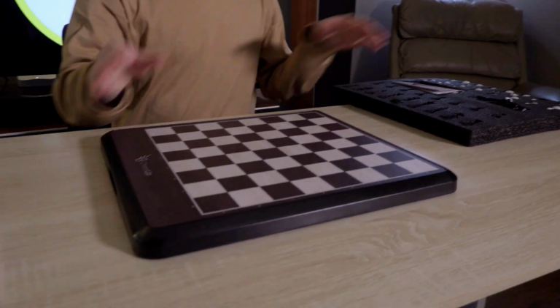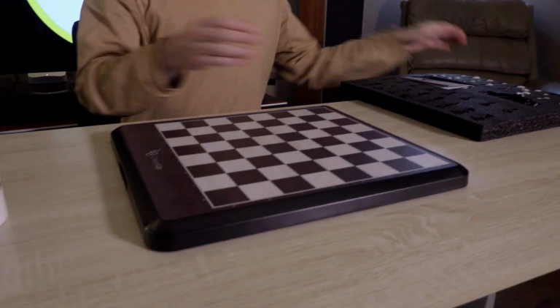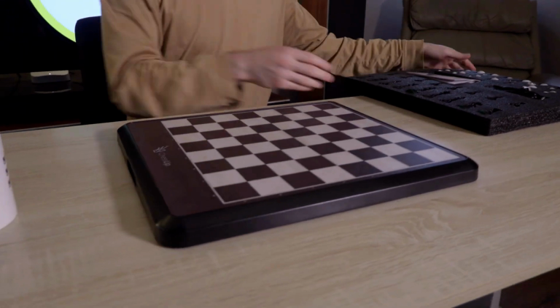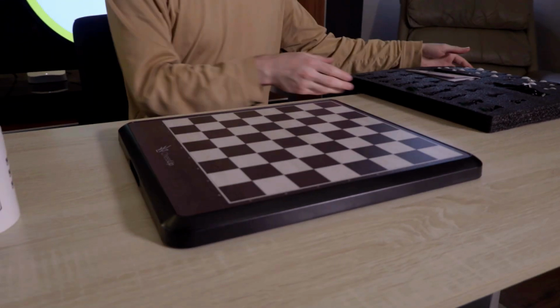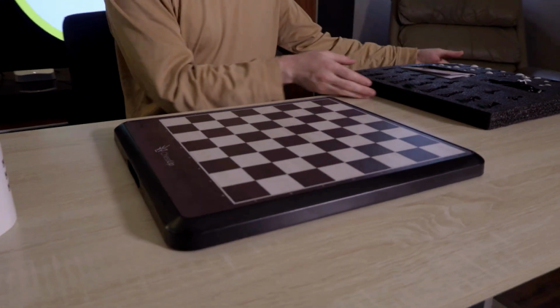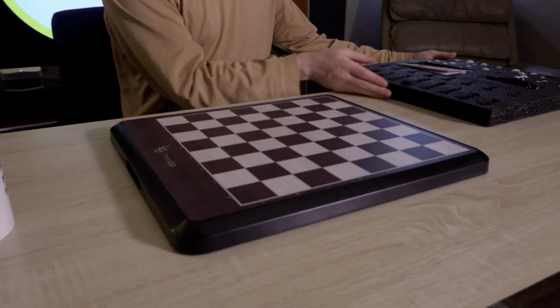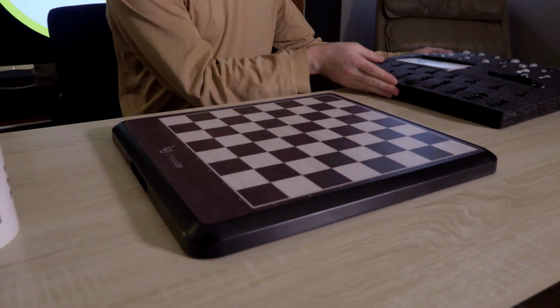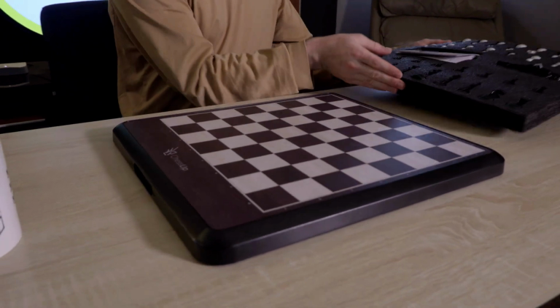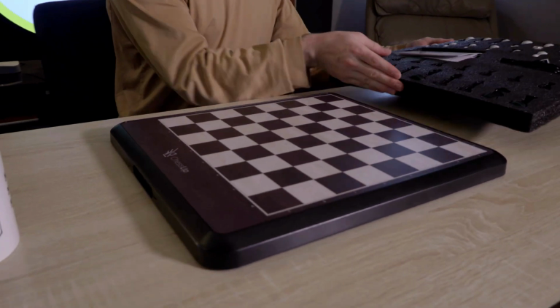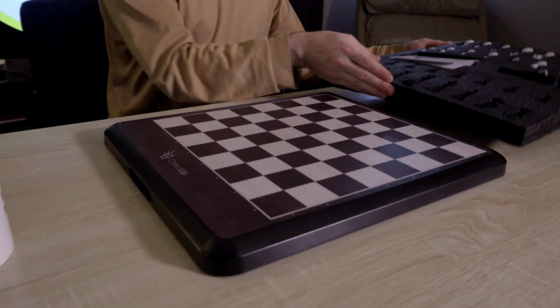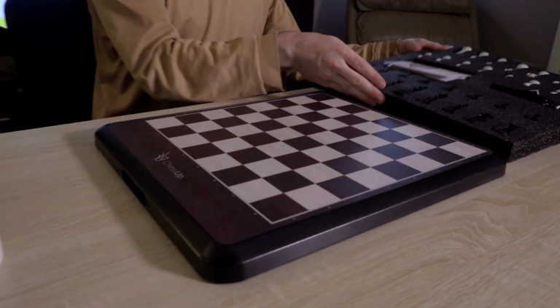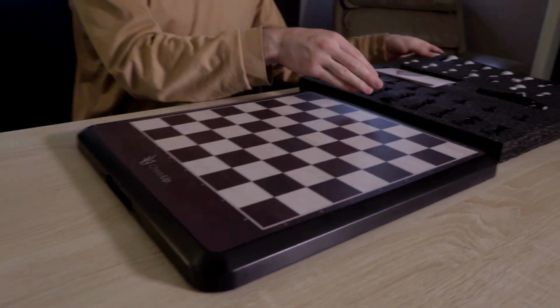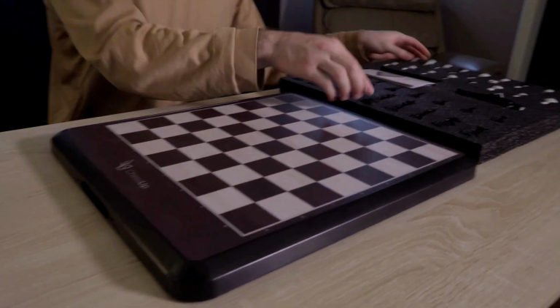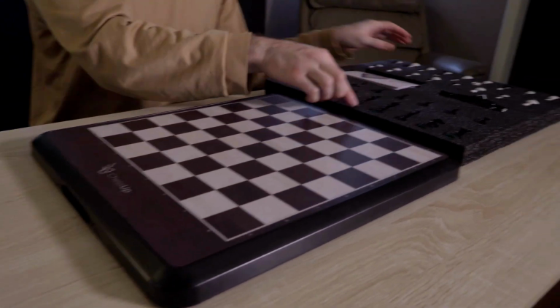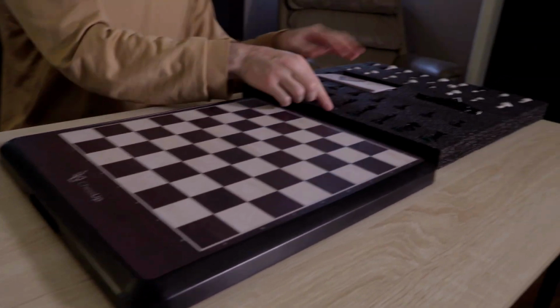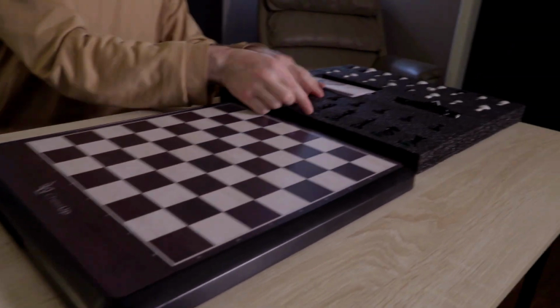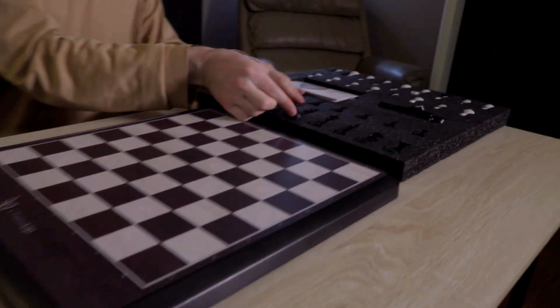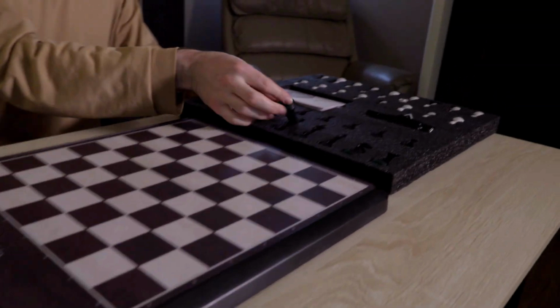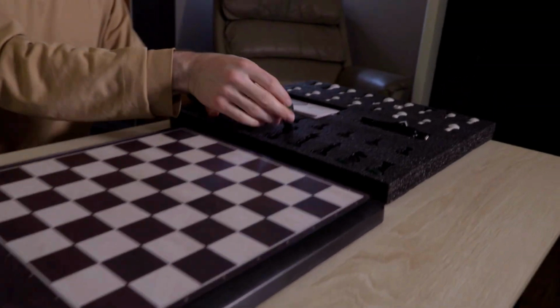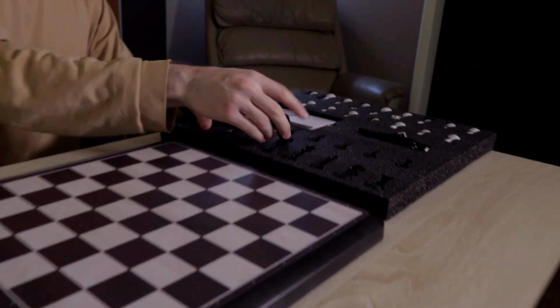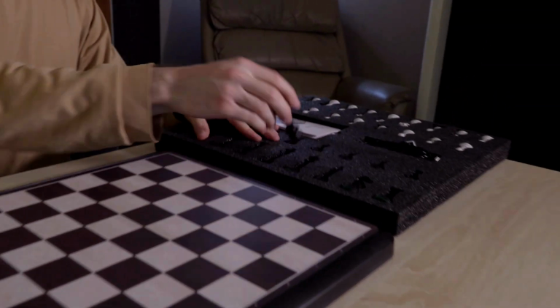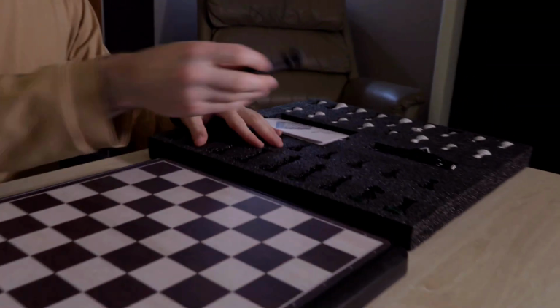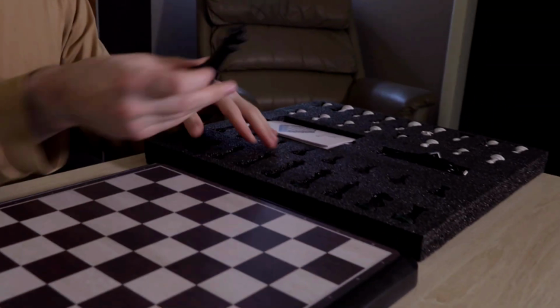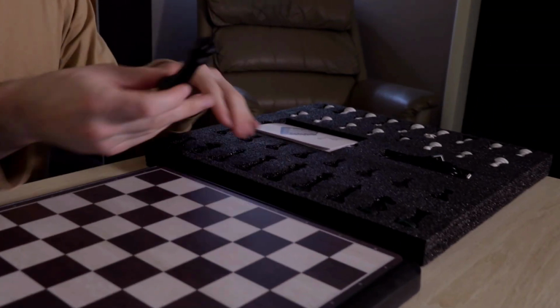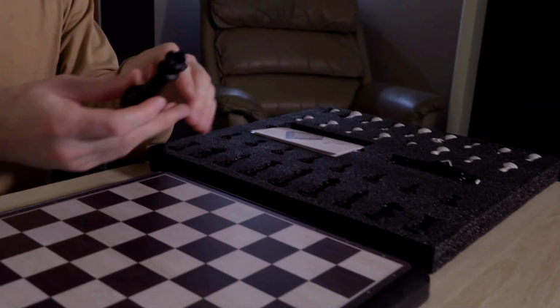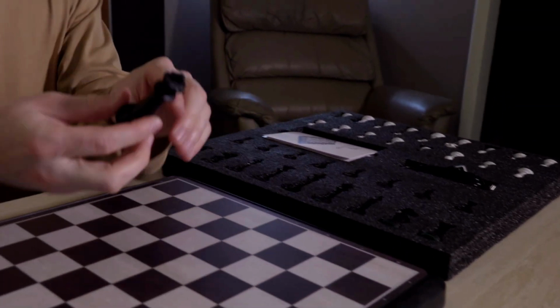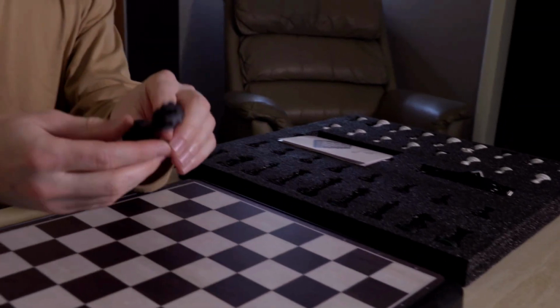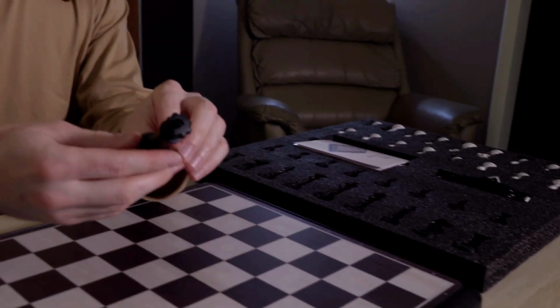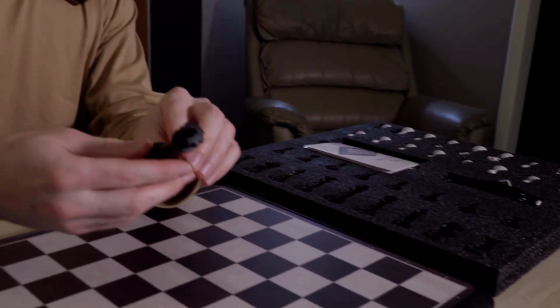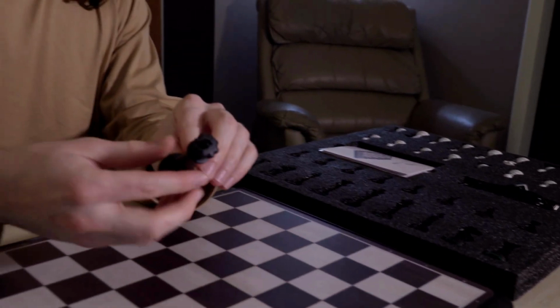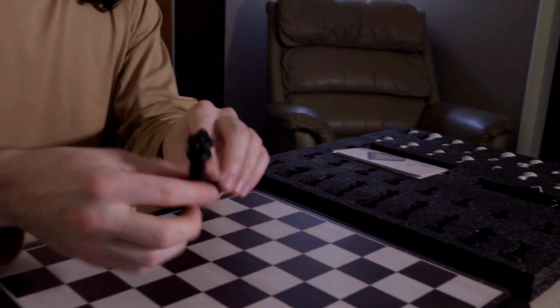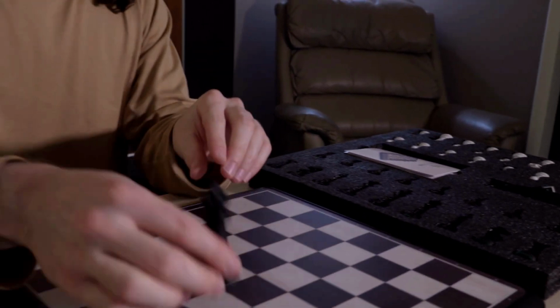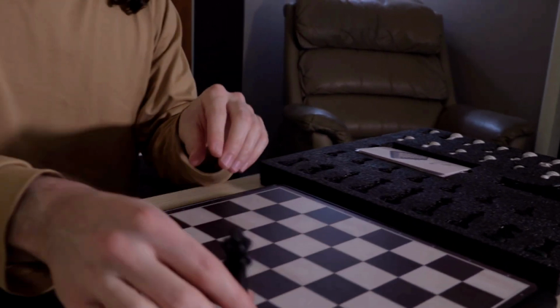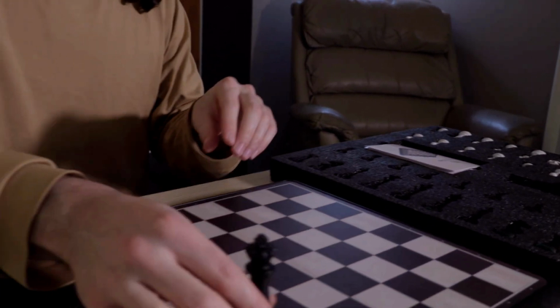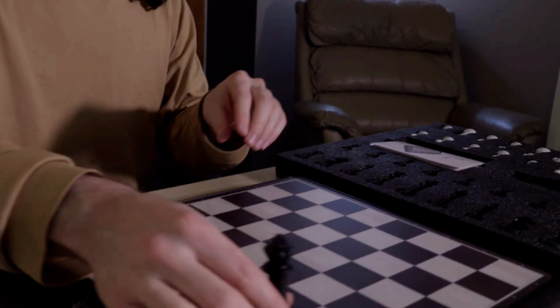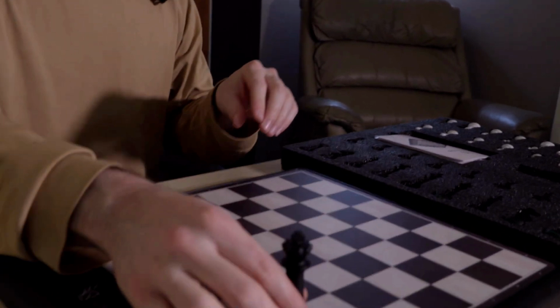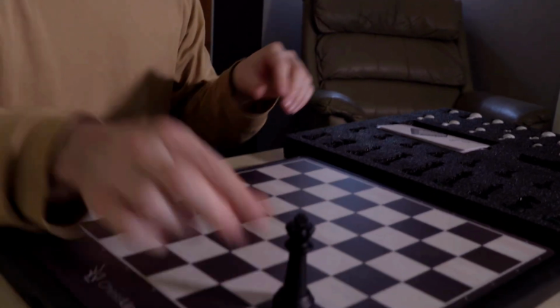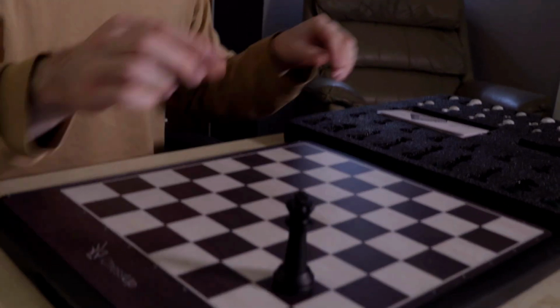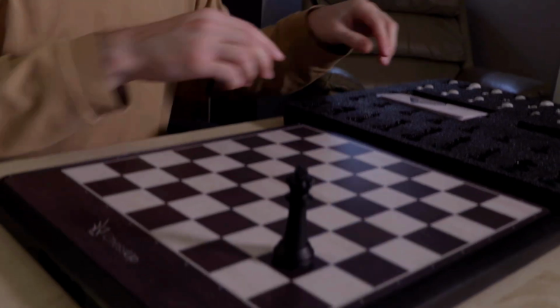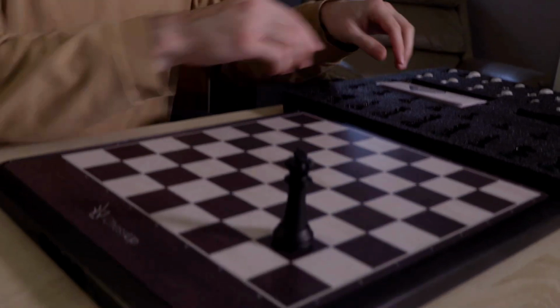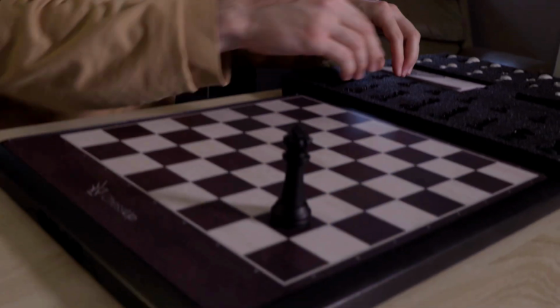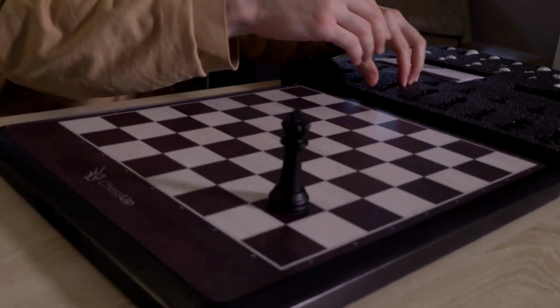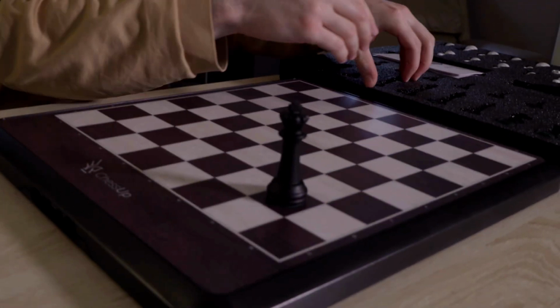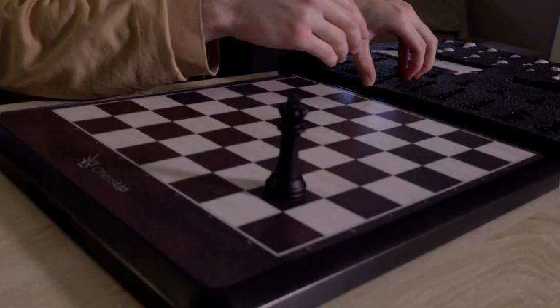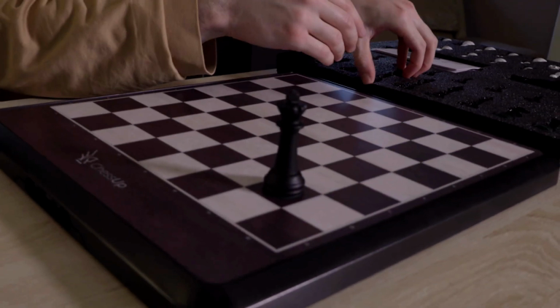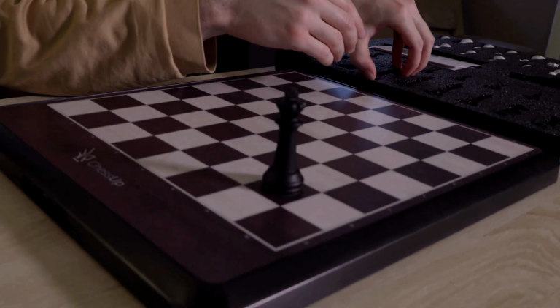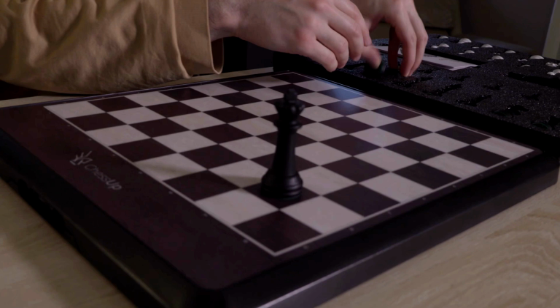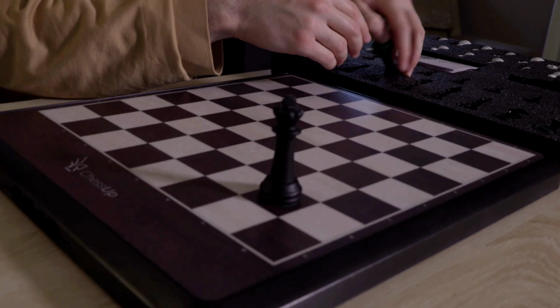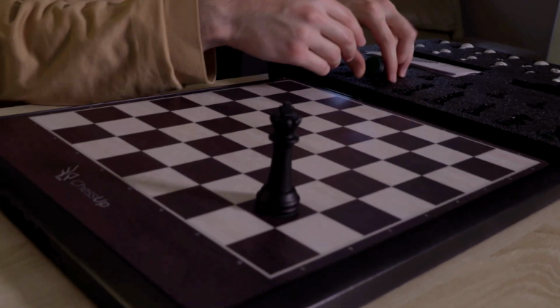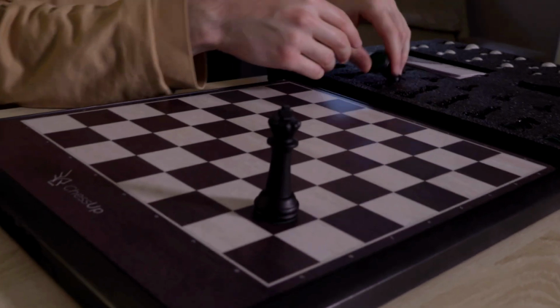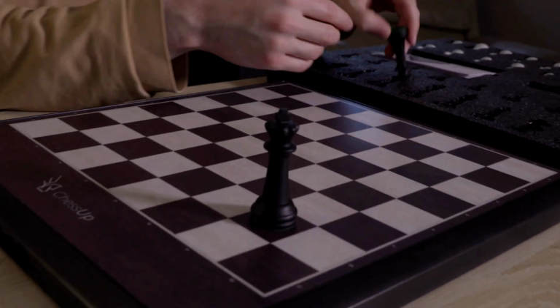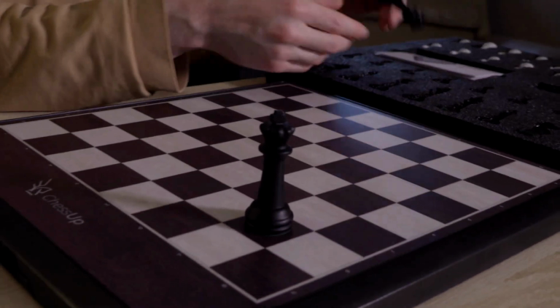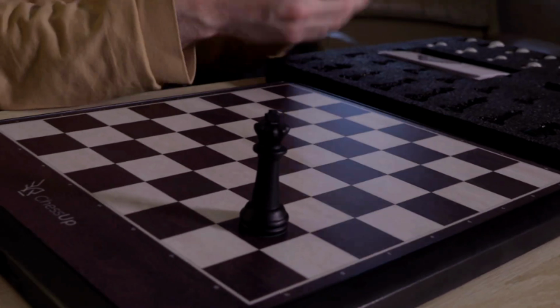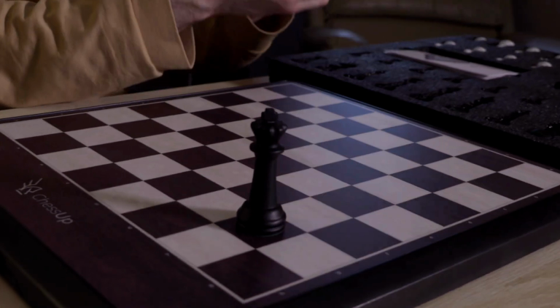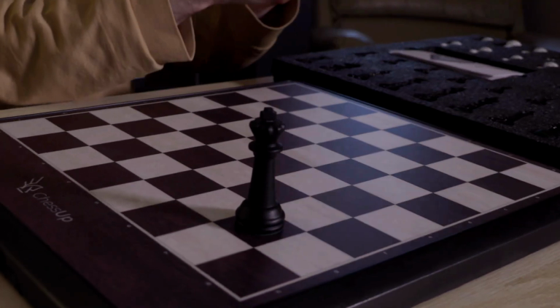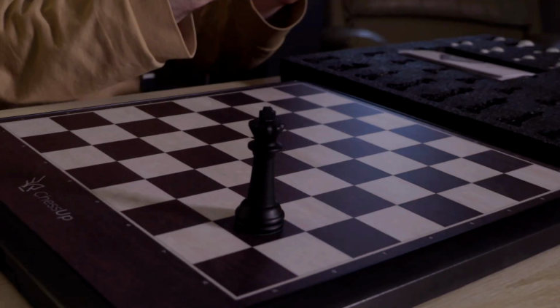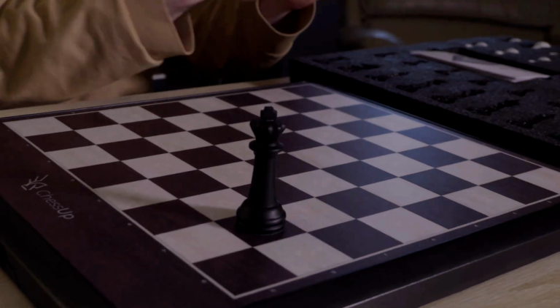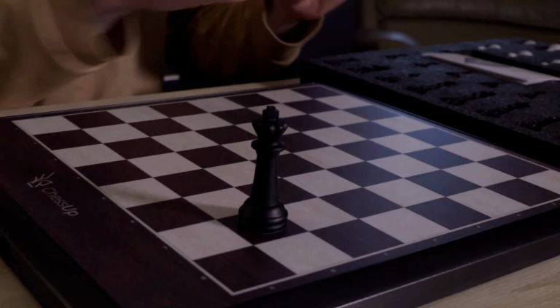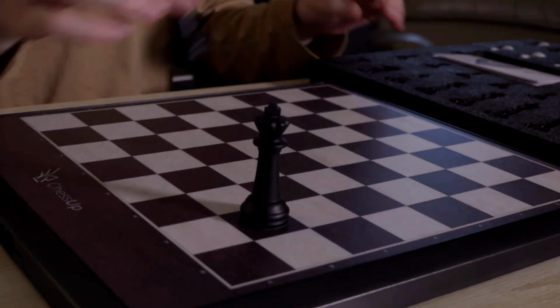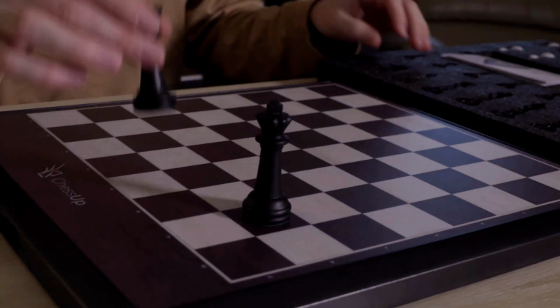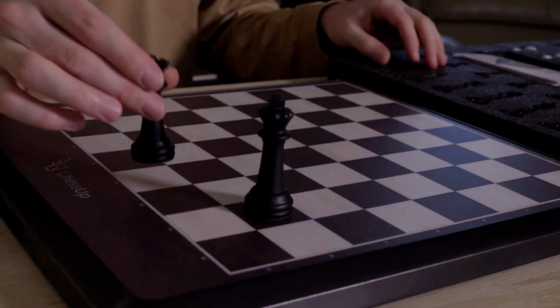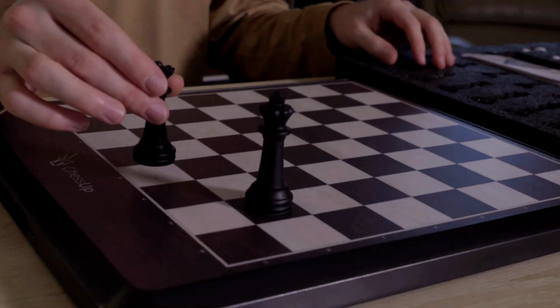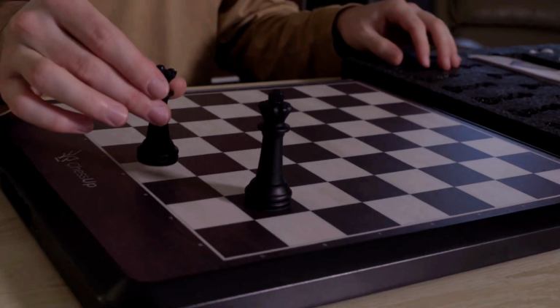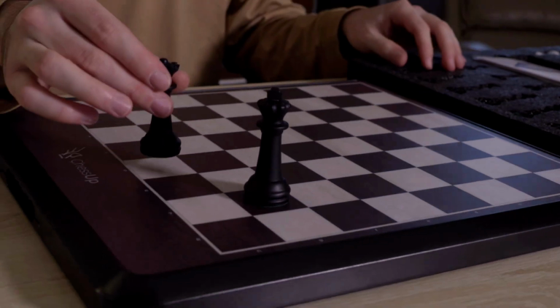The pieces are also very nice. They're simple, but they convey it perfectly, and they've got a nice style to them.